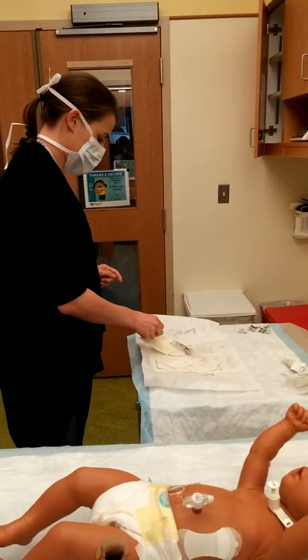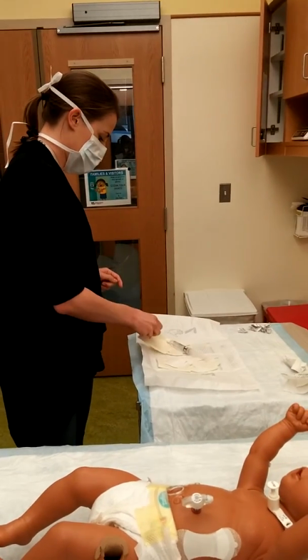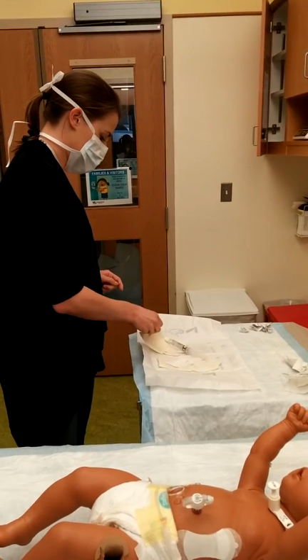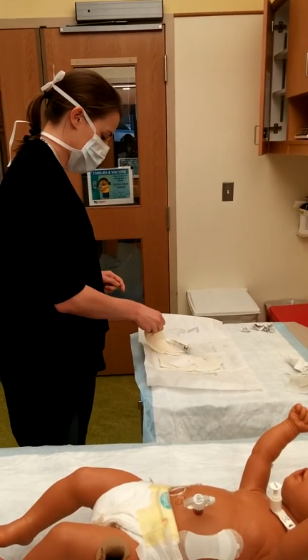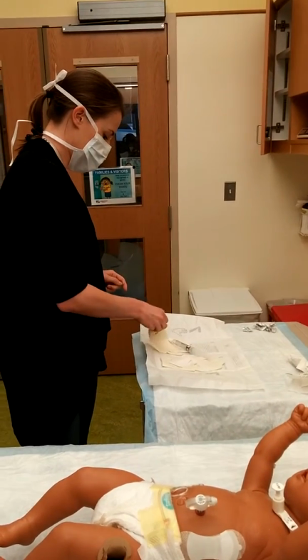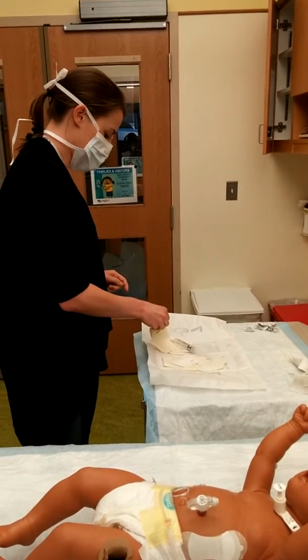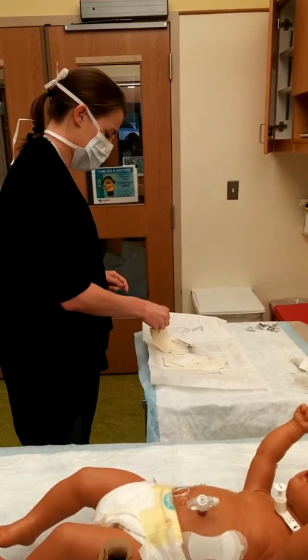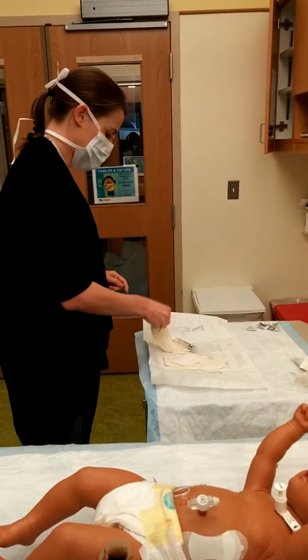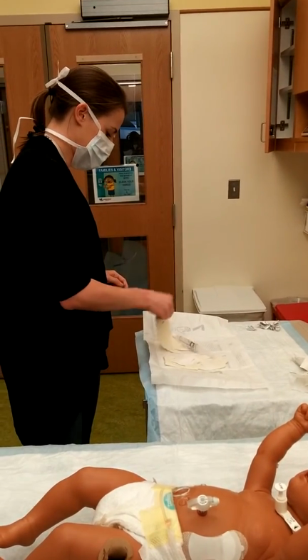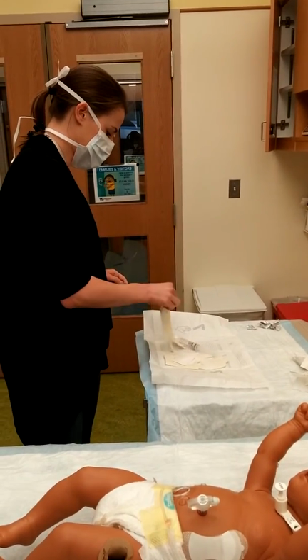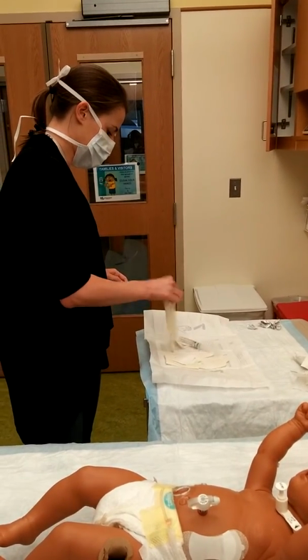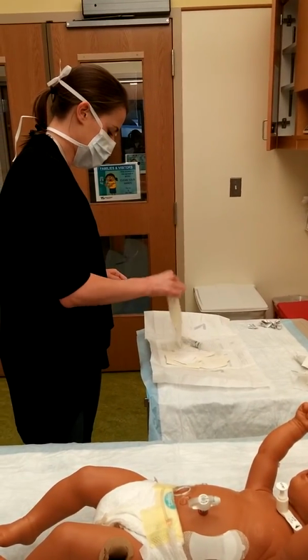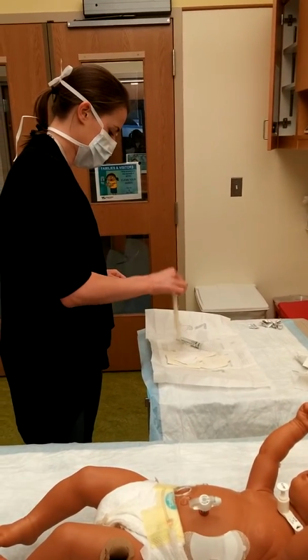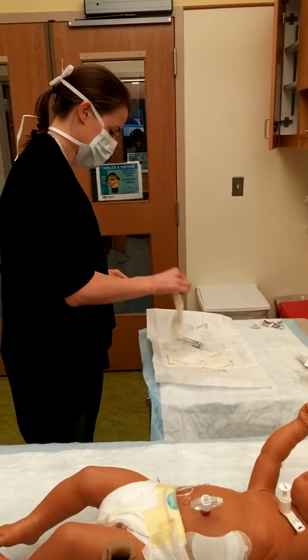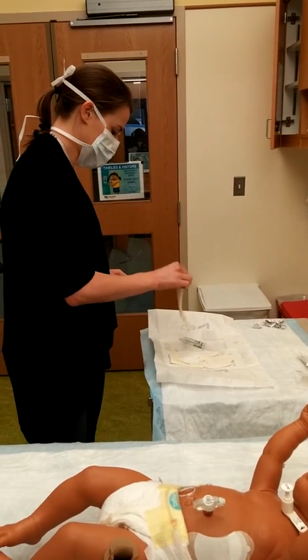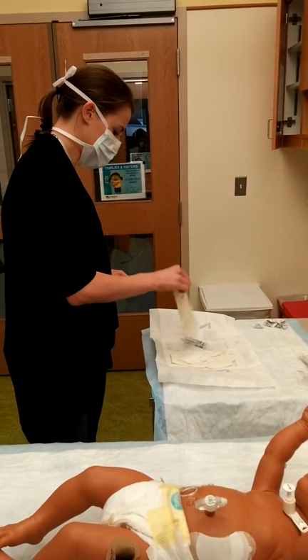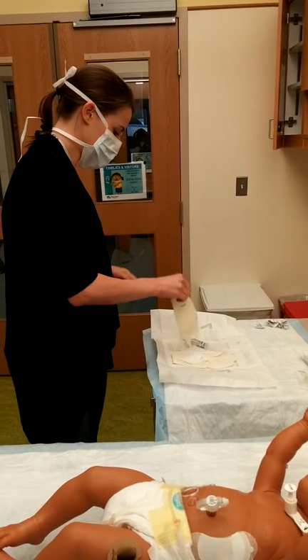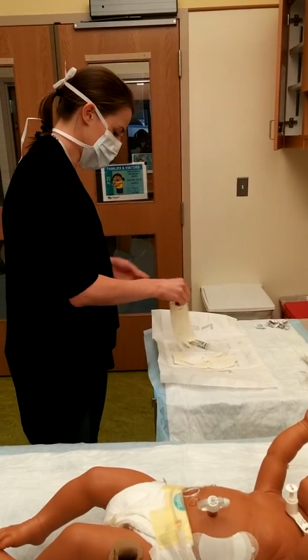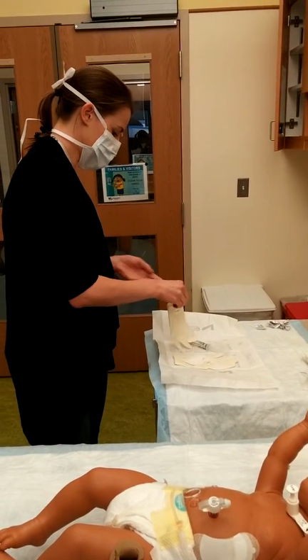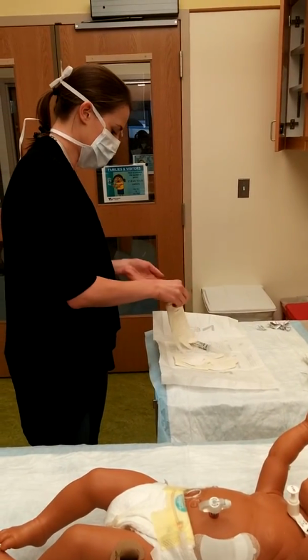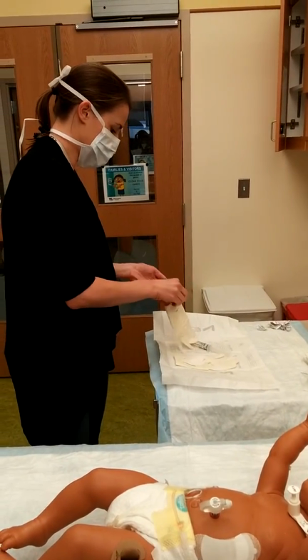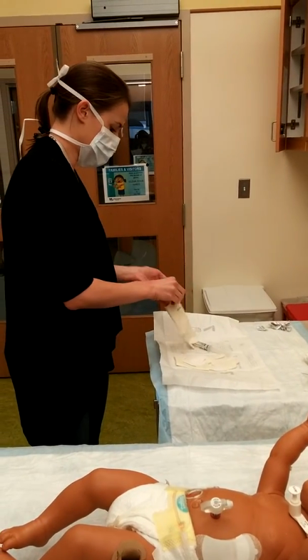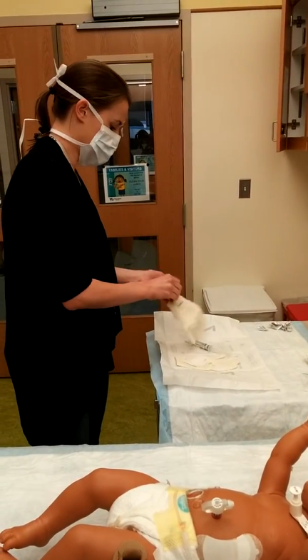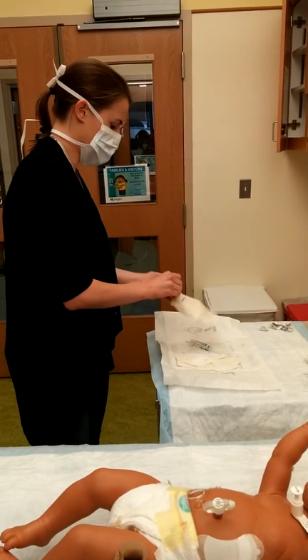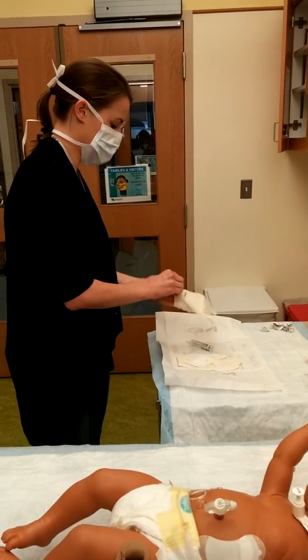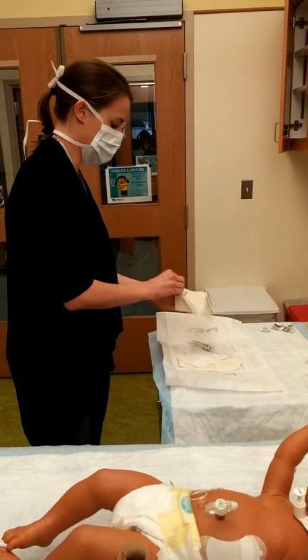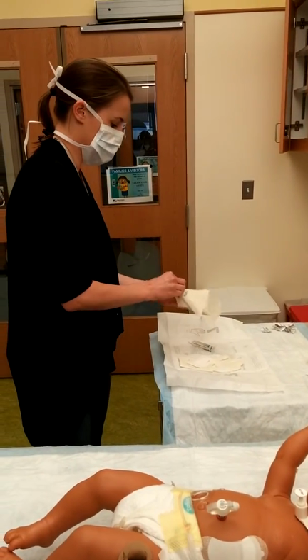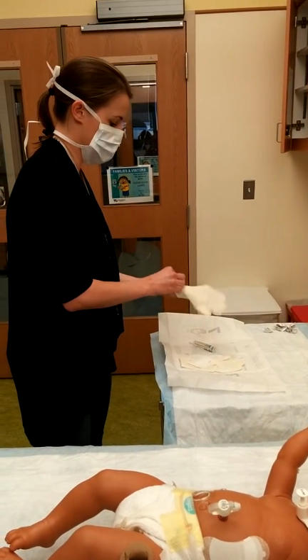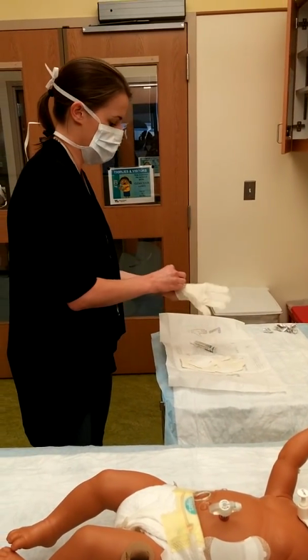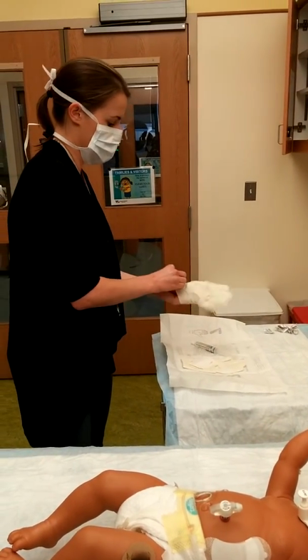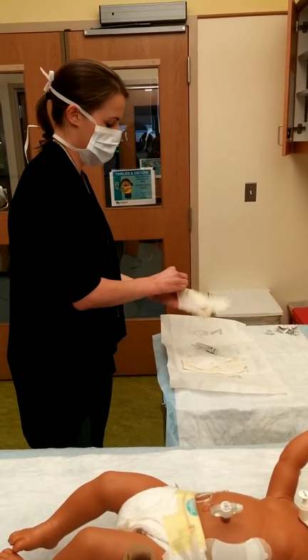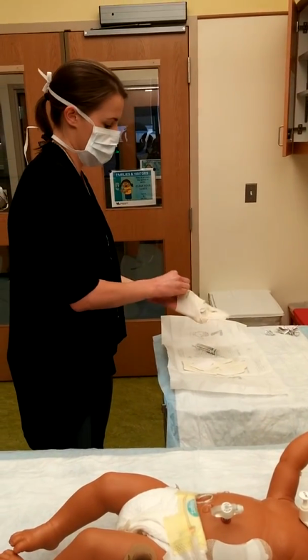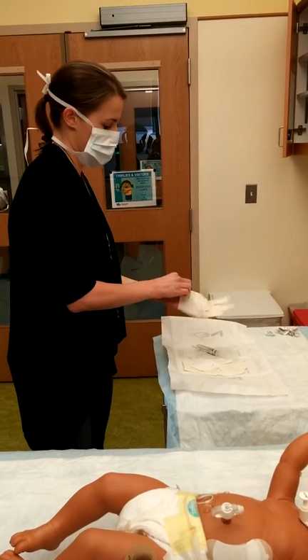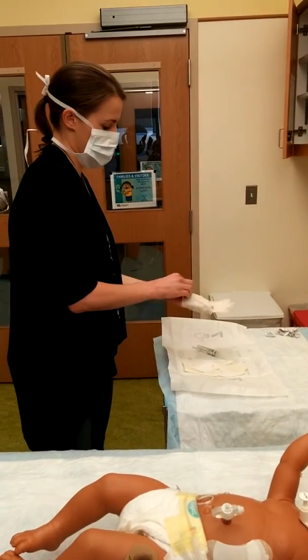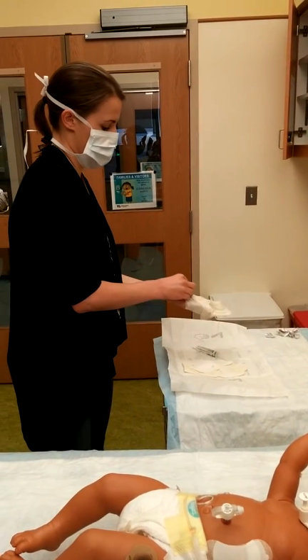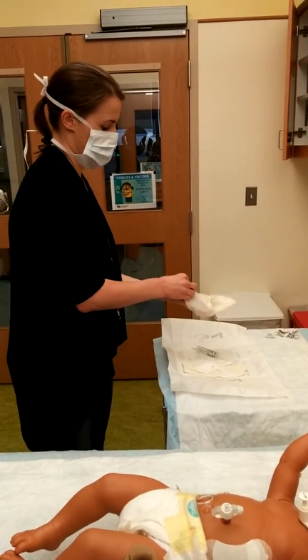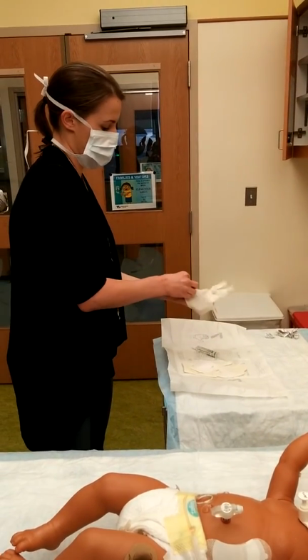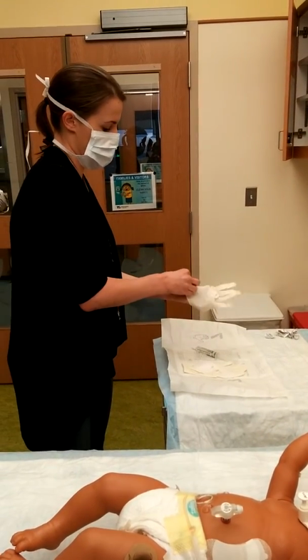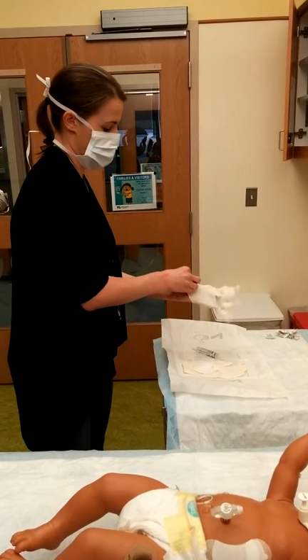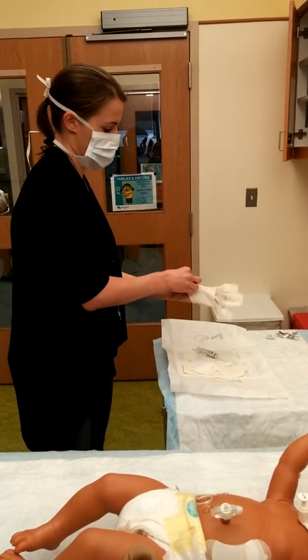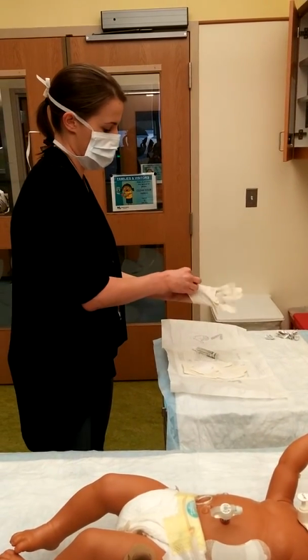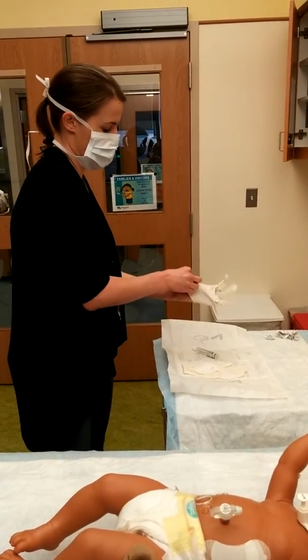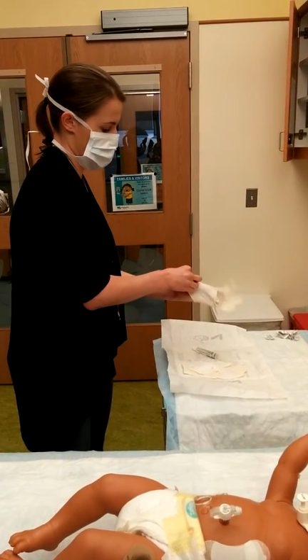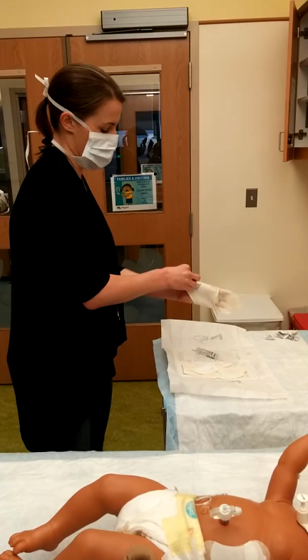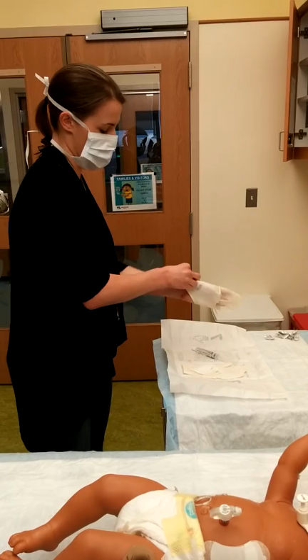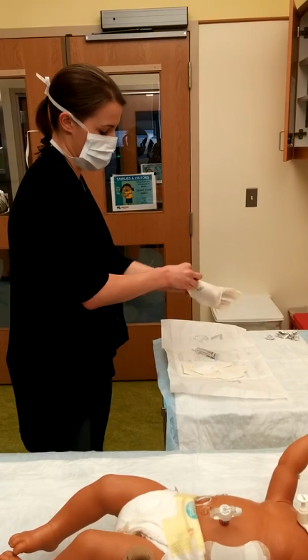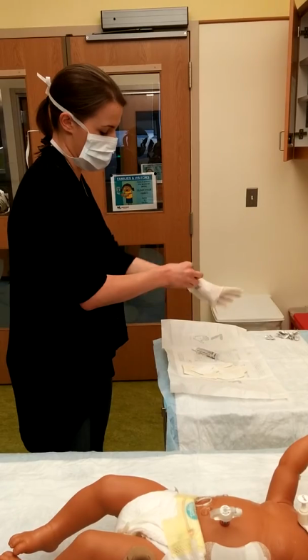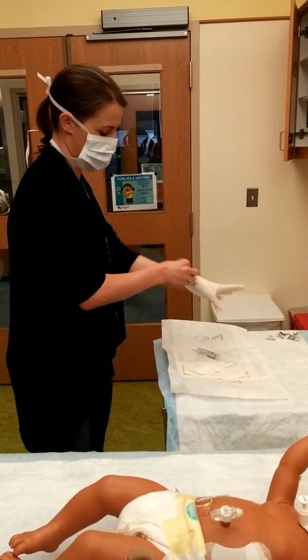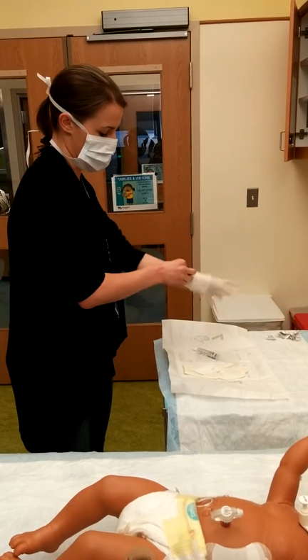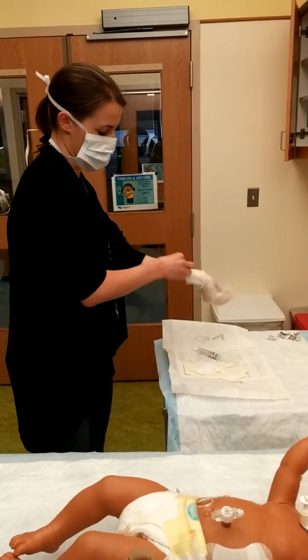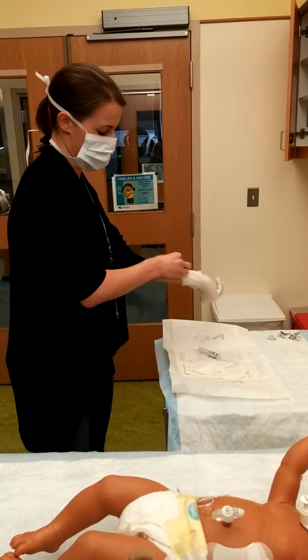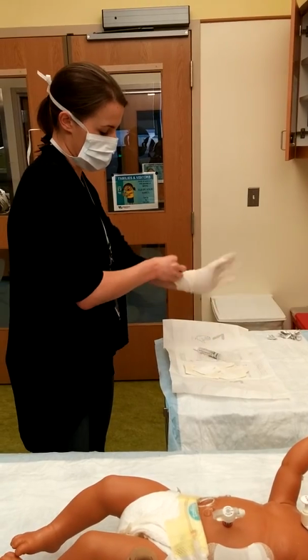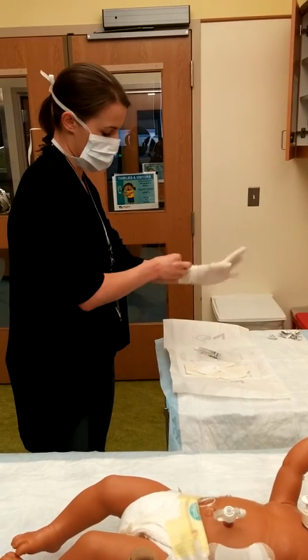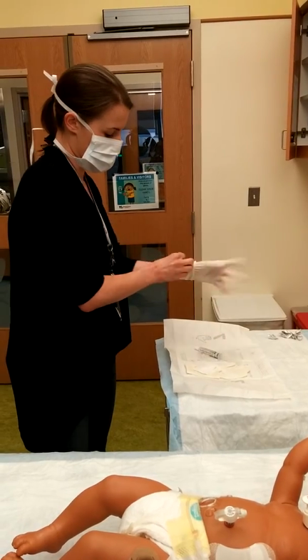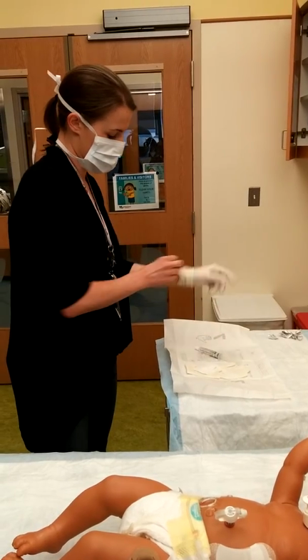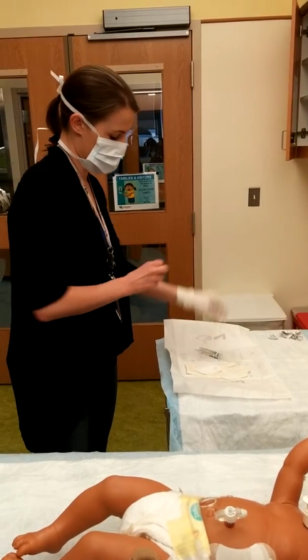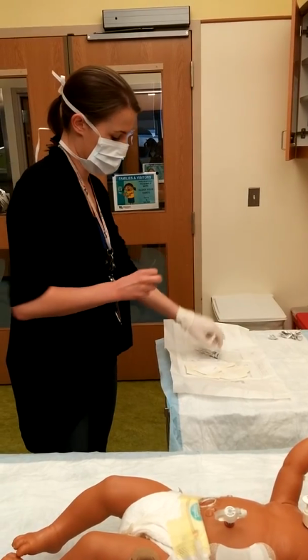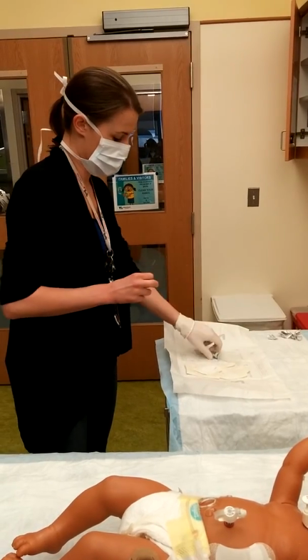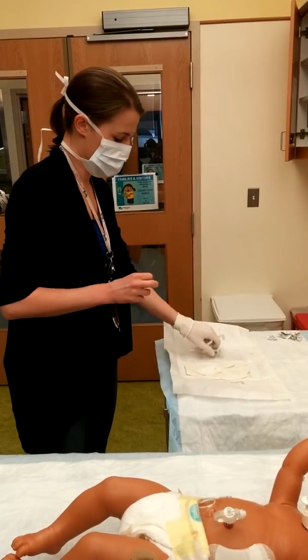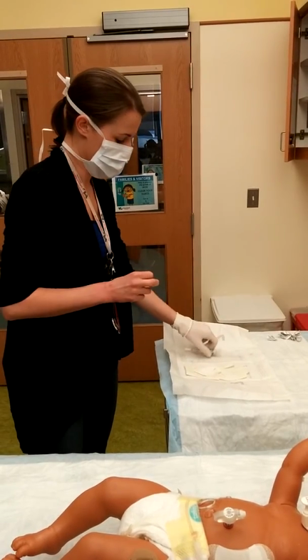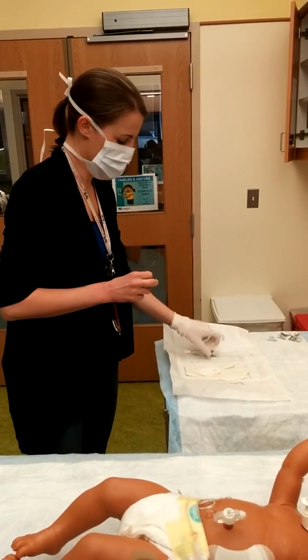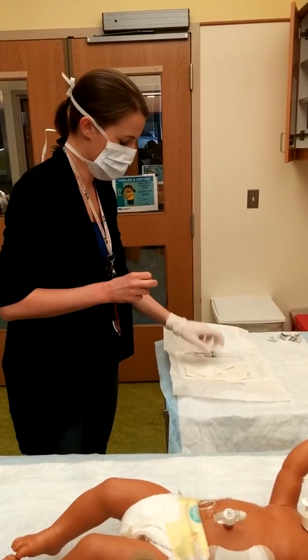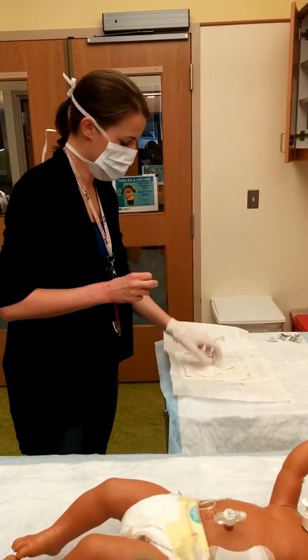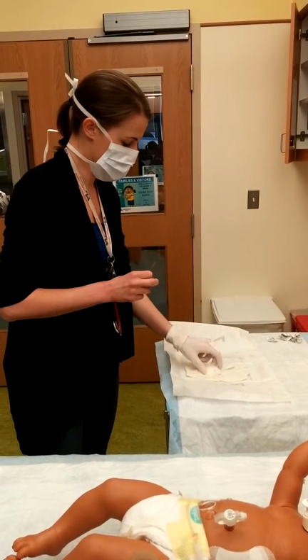Then find your sterile gloves and don them.